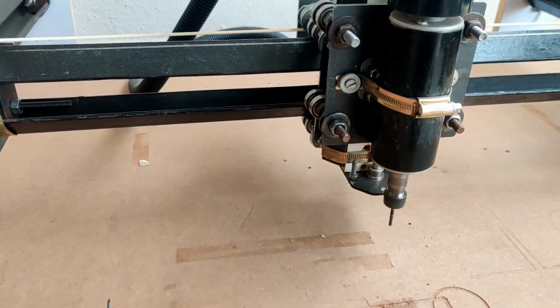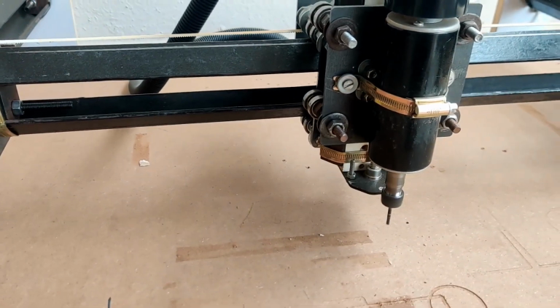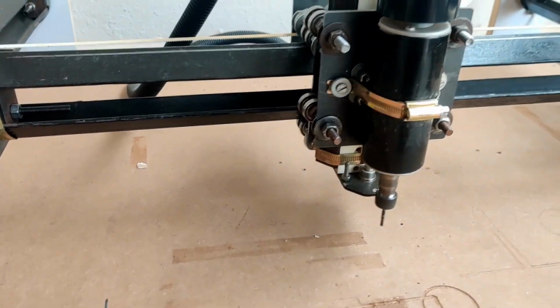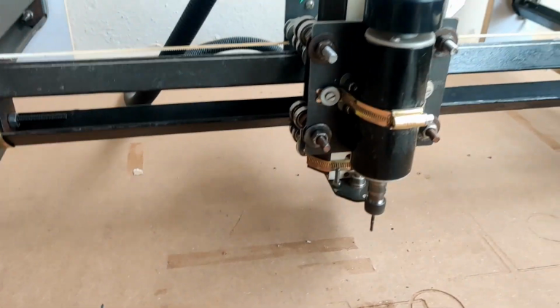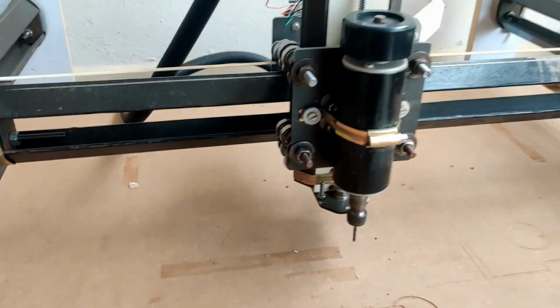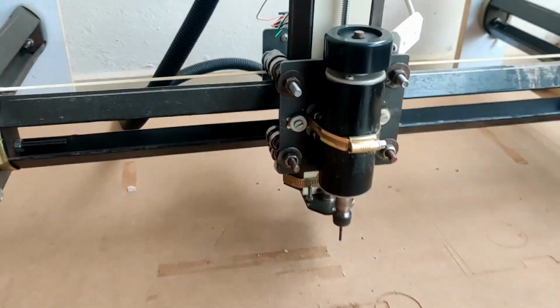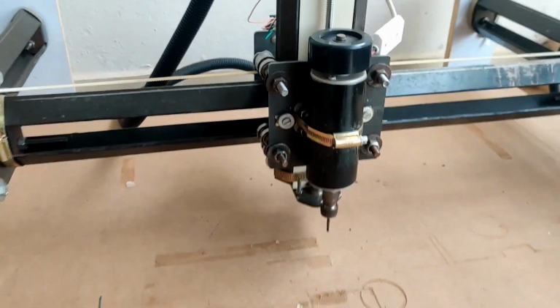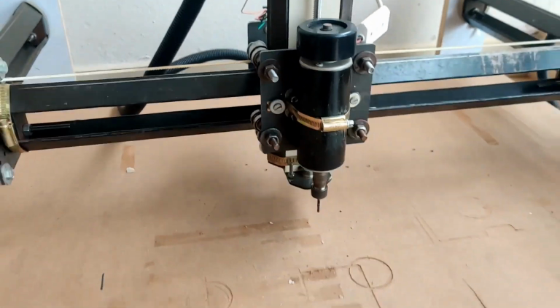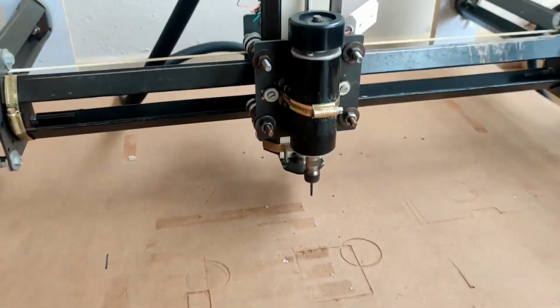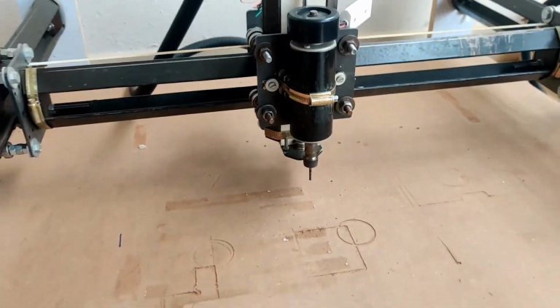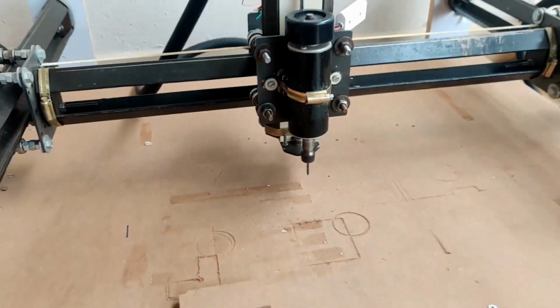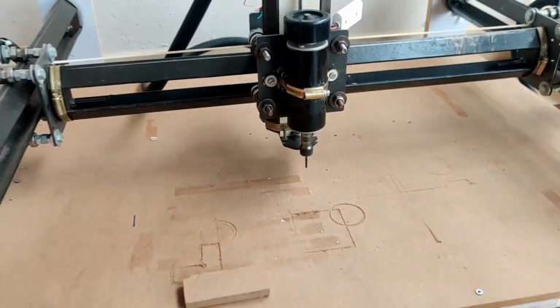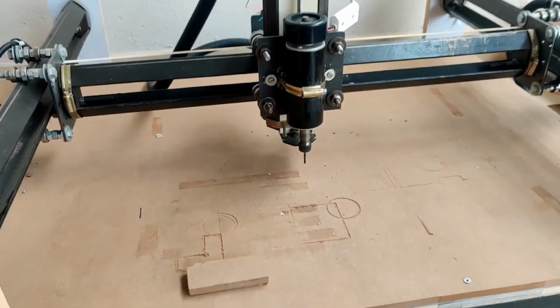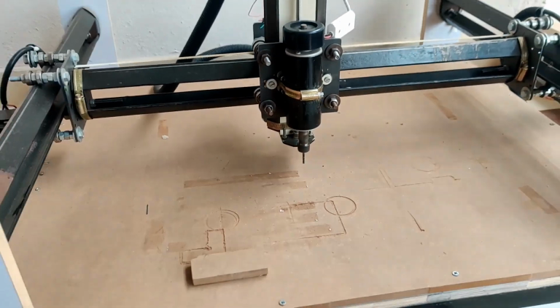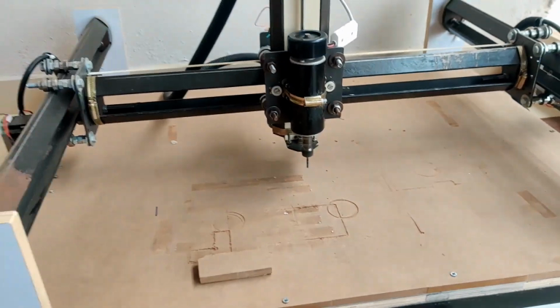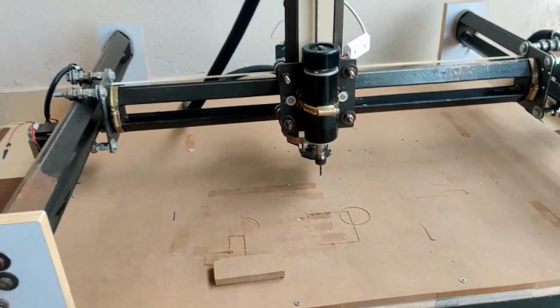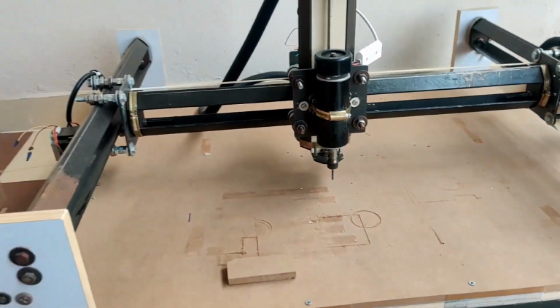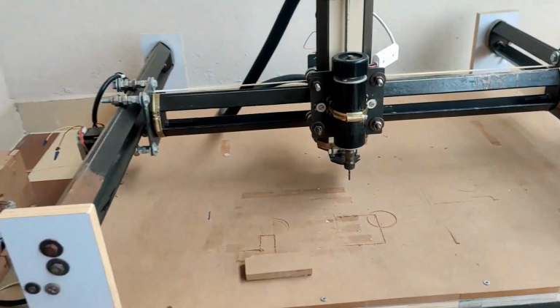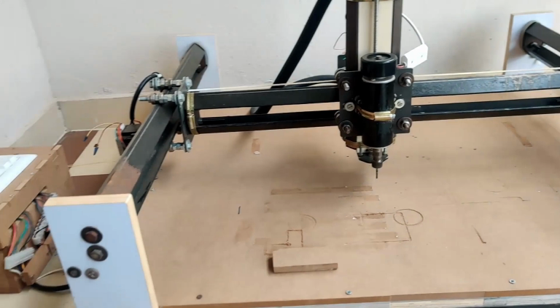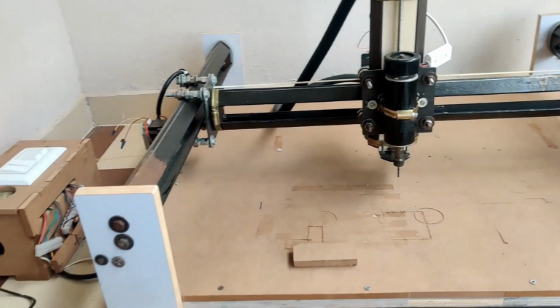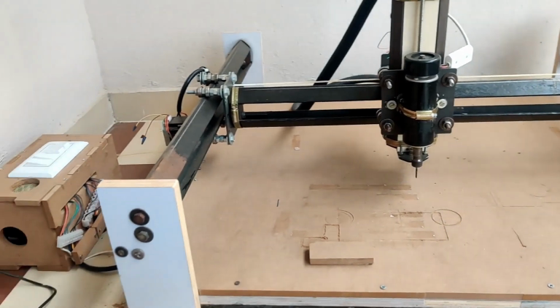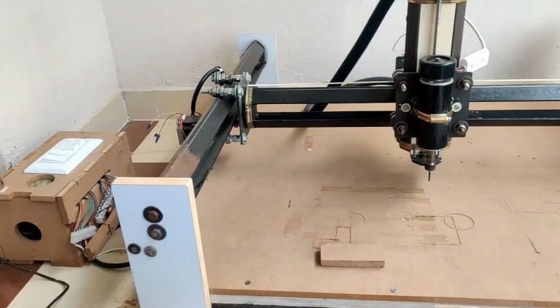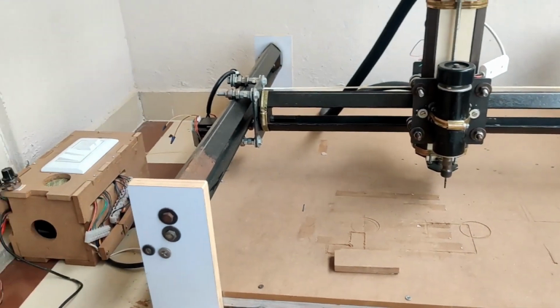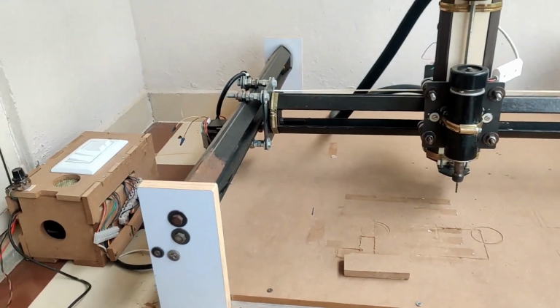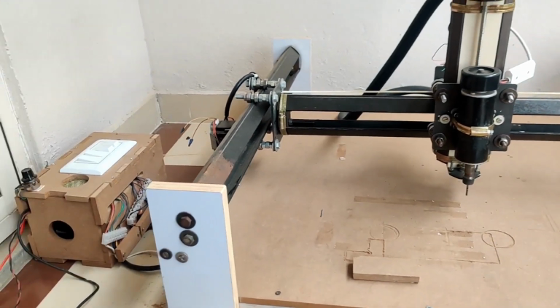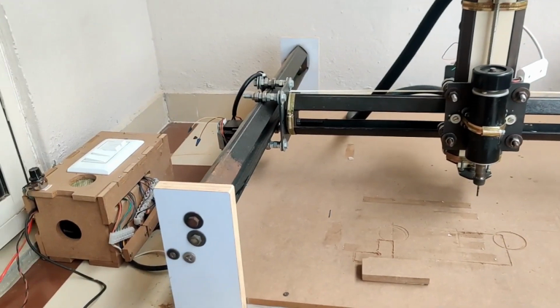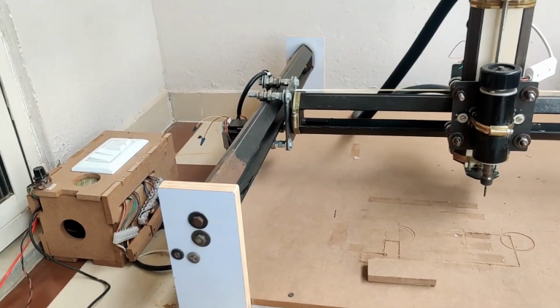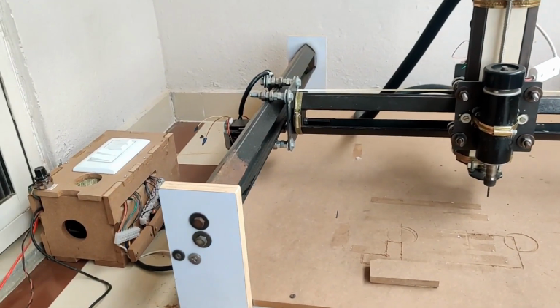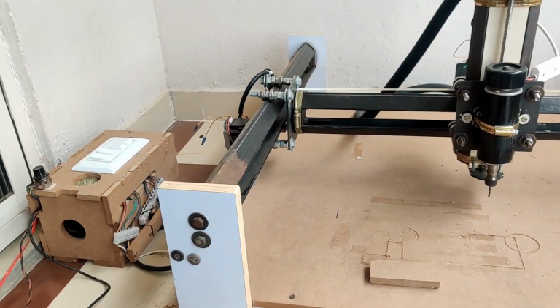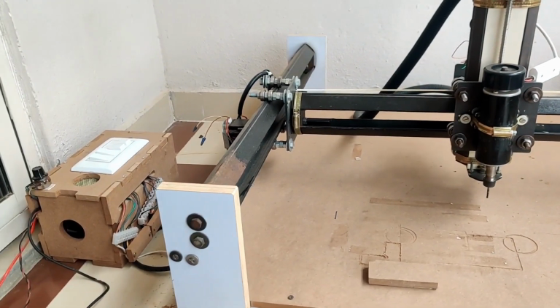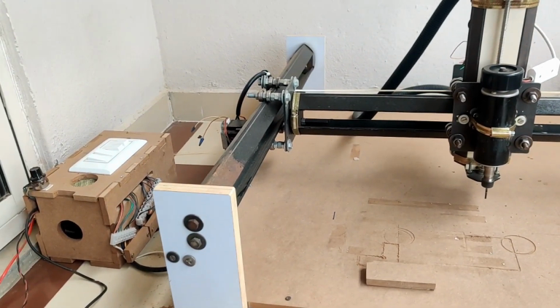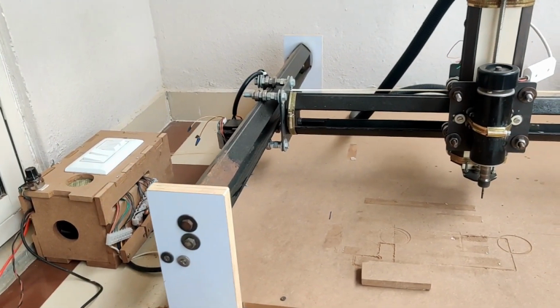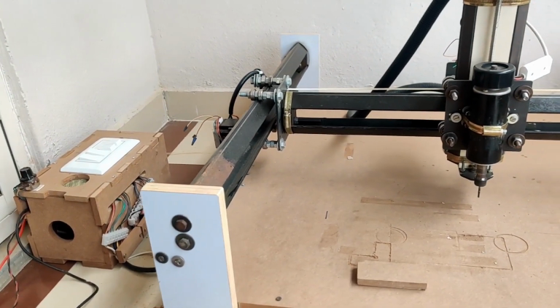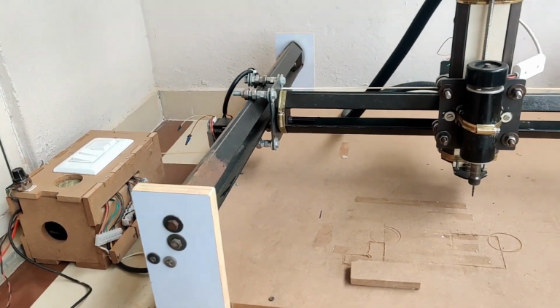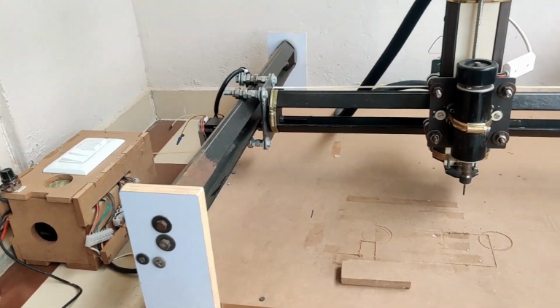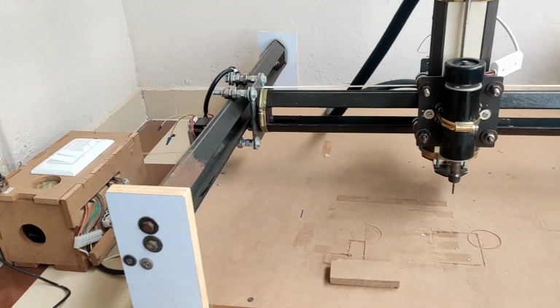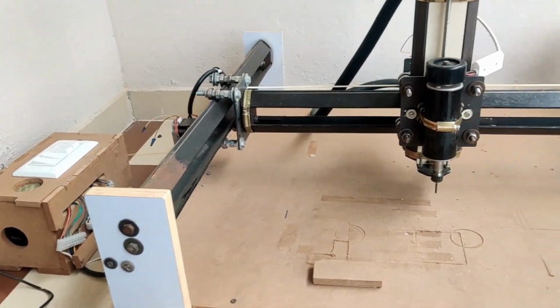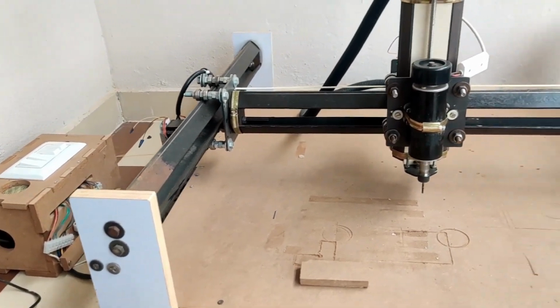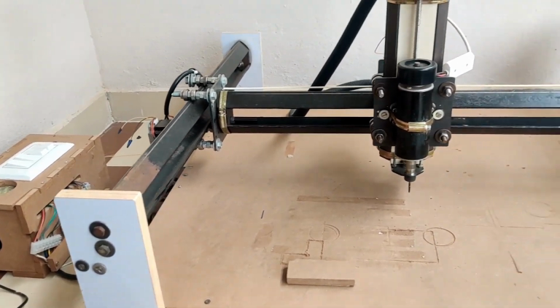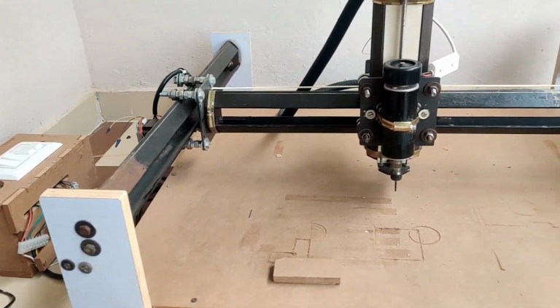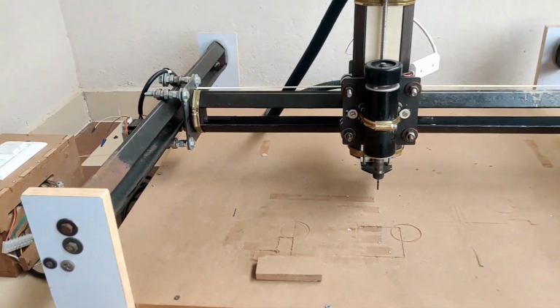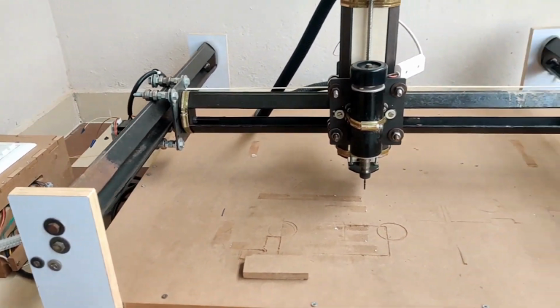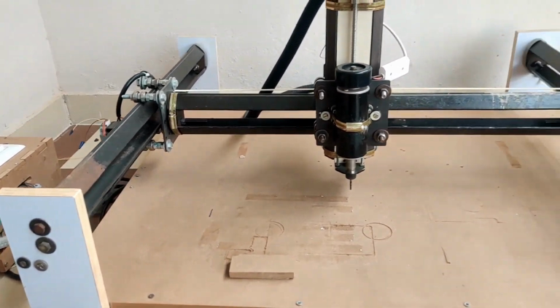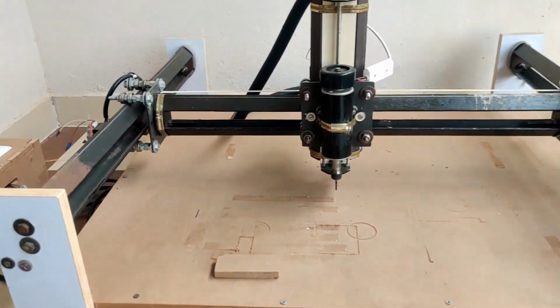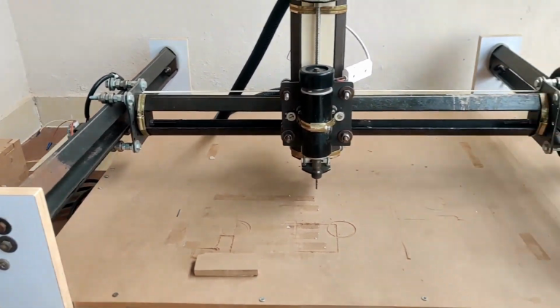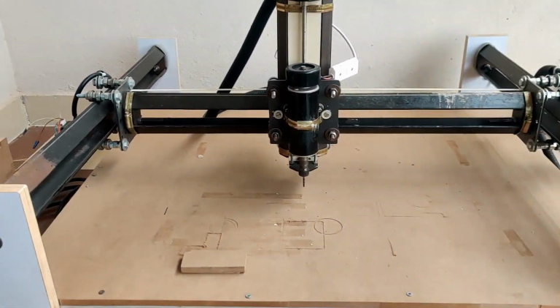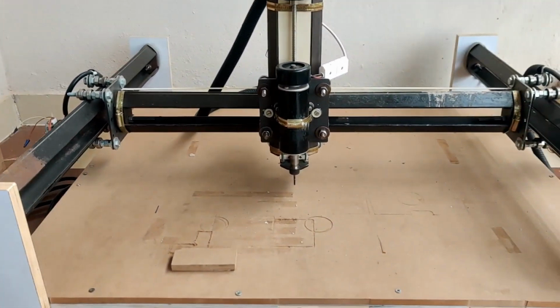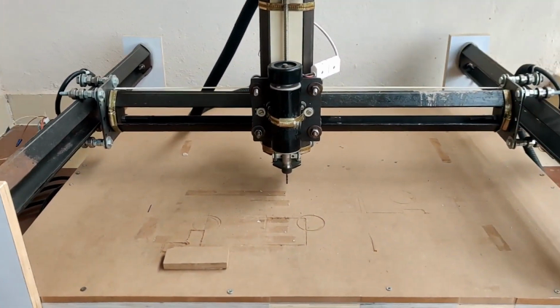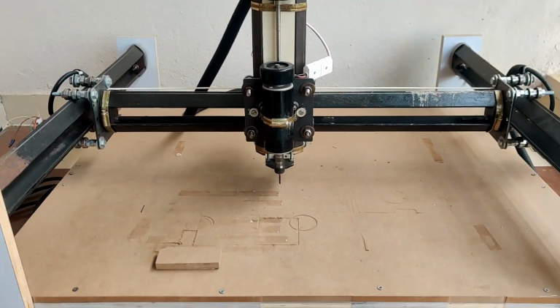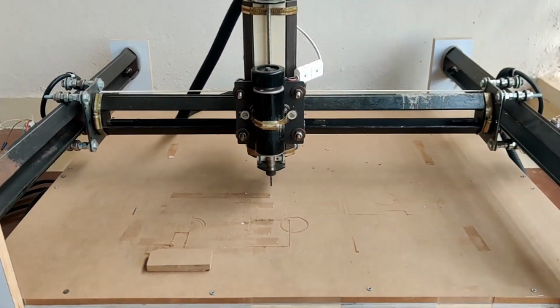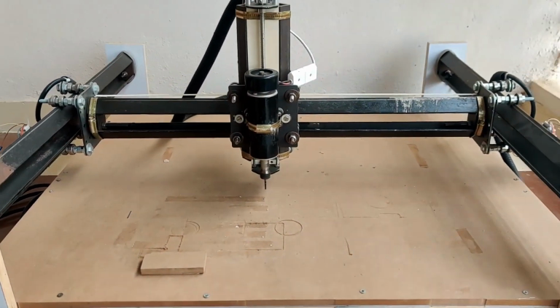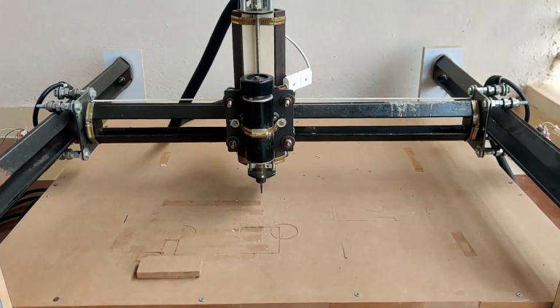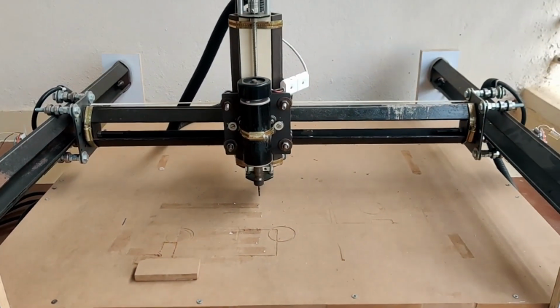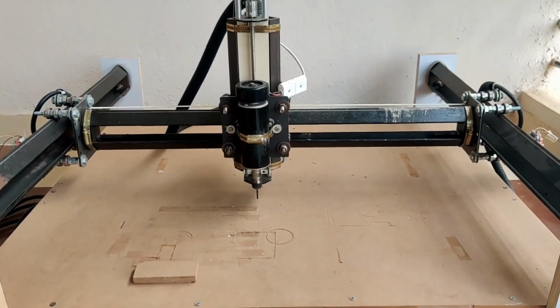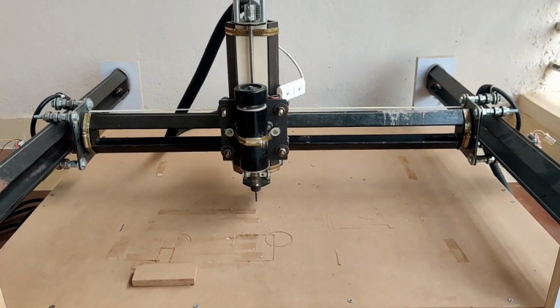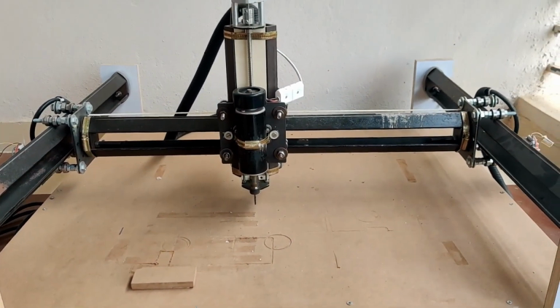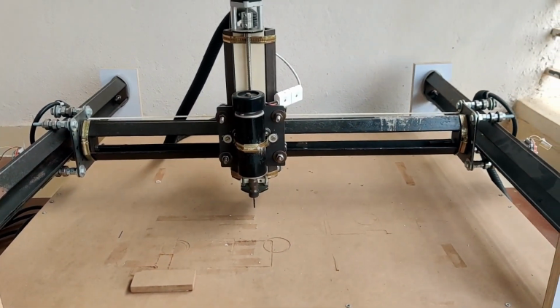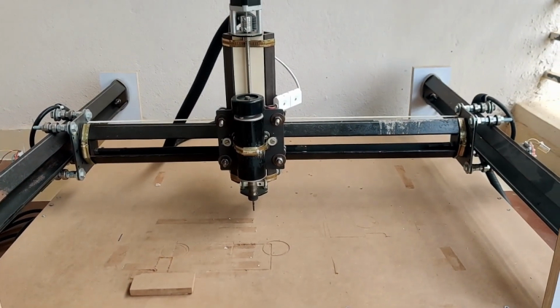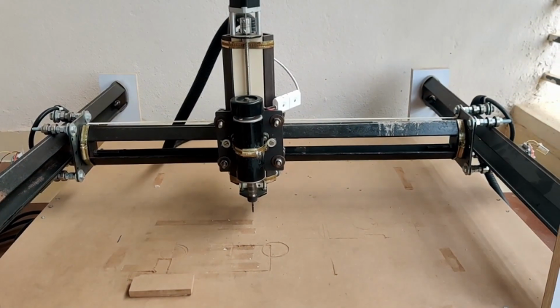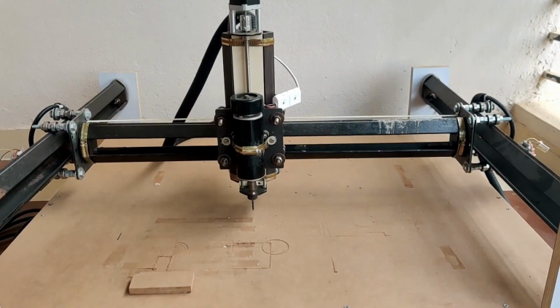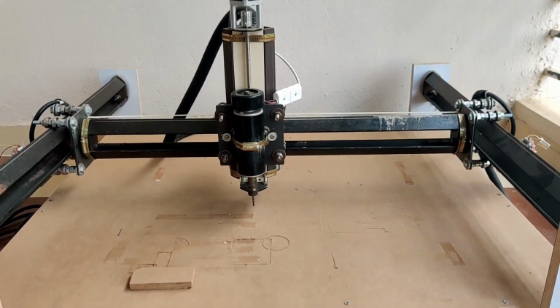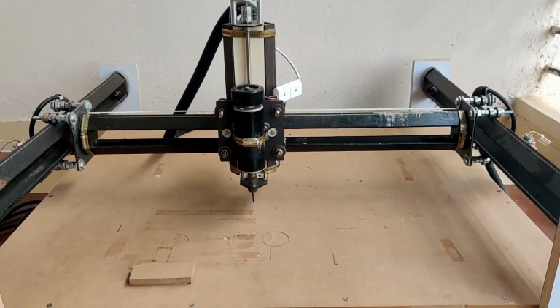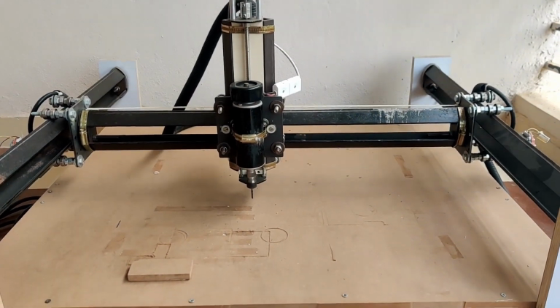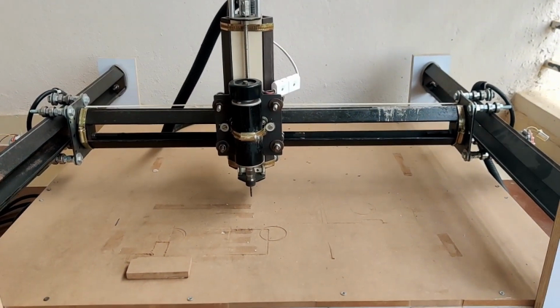This is how it looks after everything, and I'm very happy with the way this turned out. So let's get started.